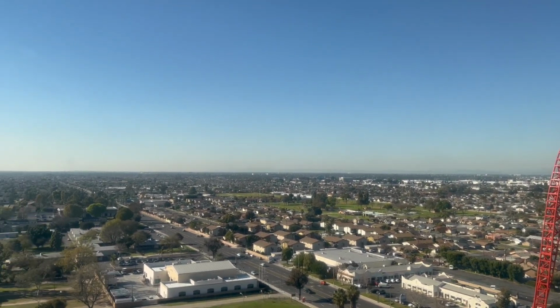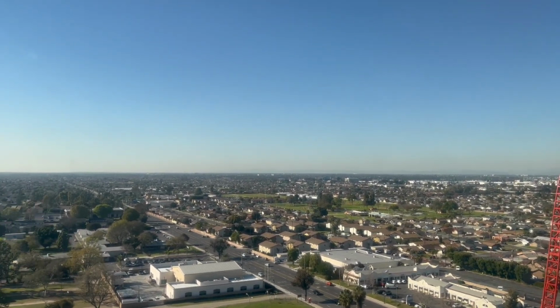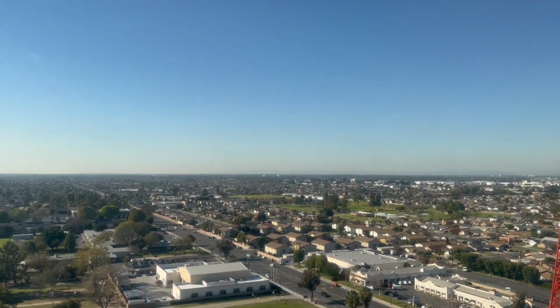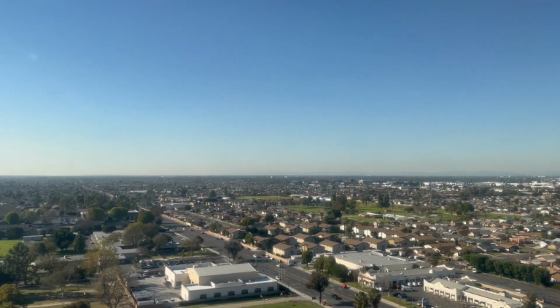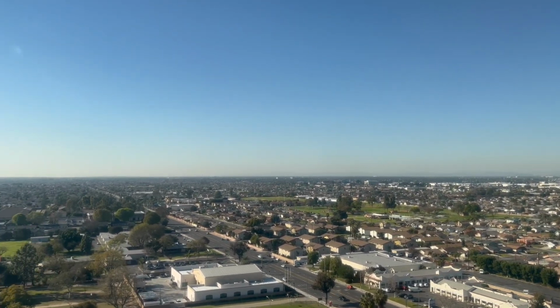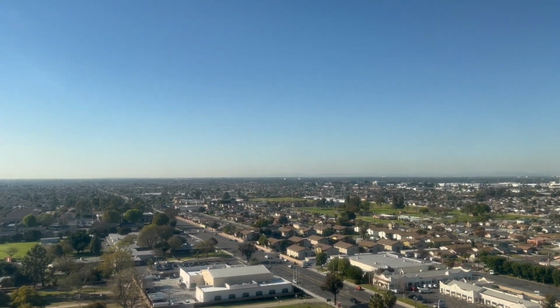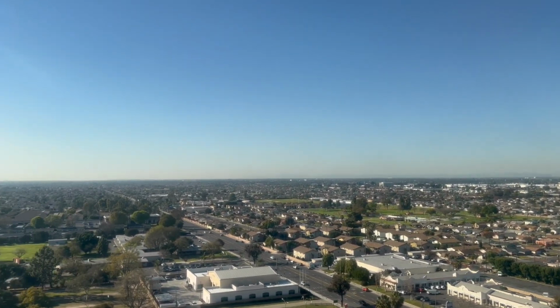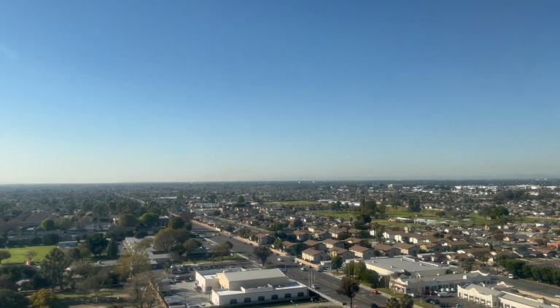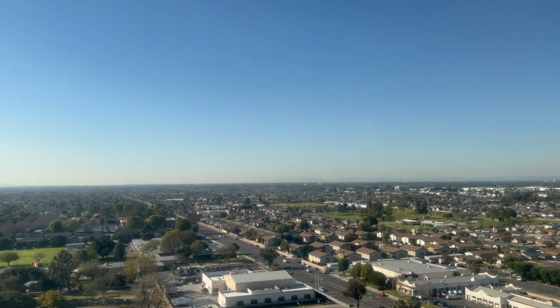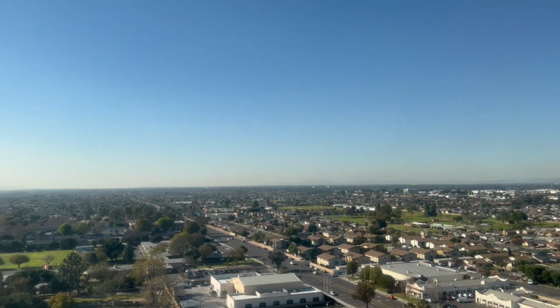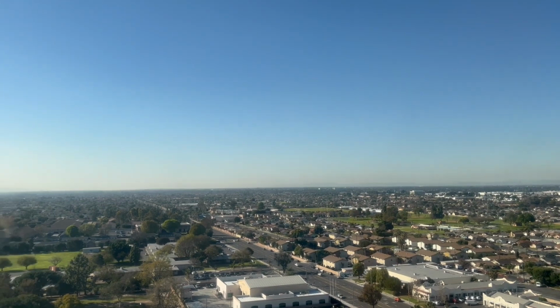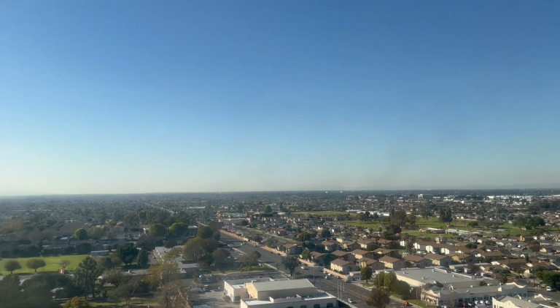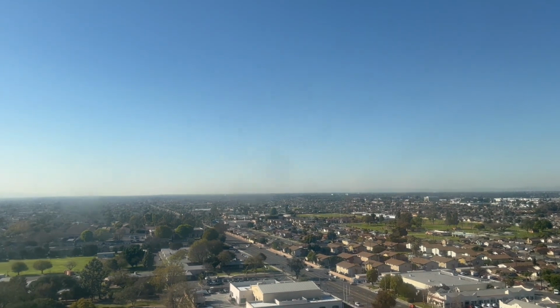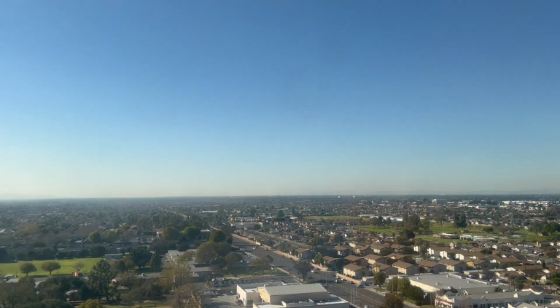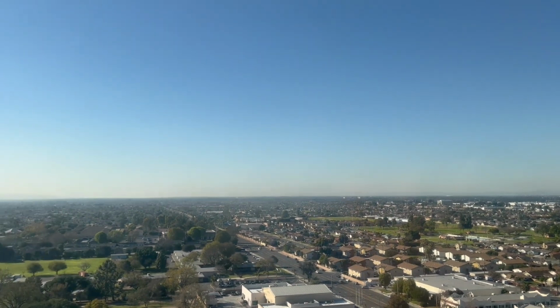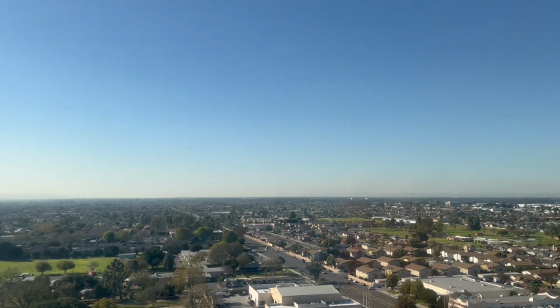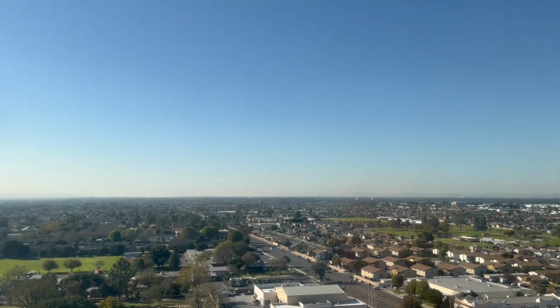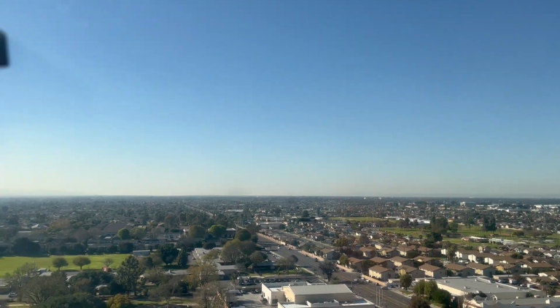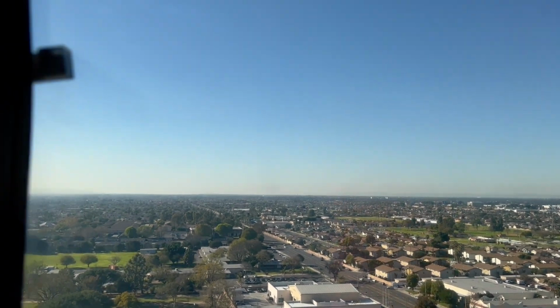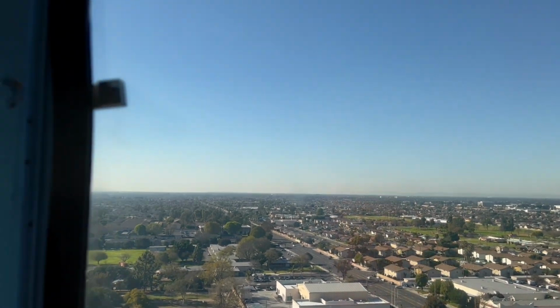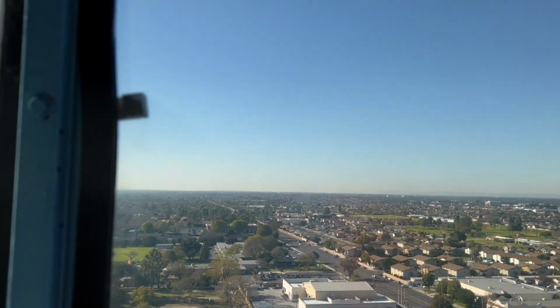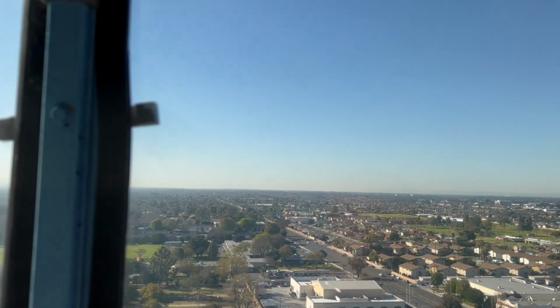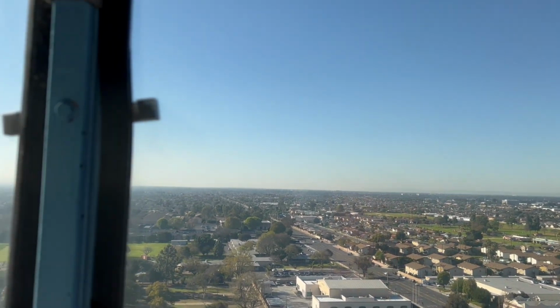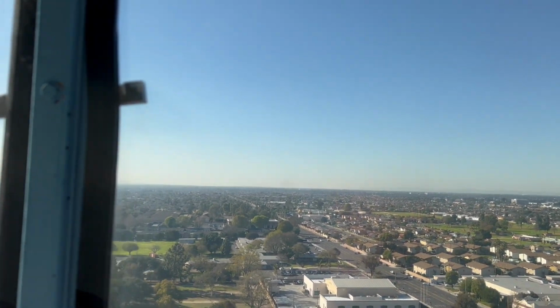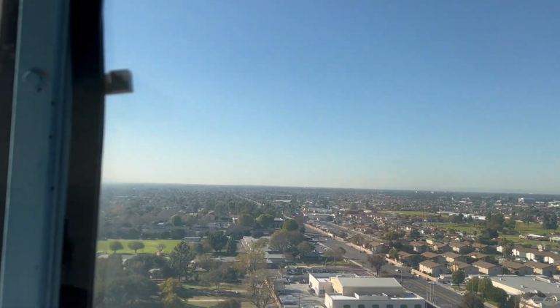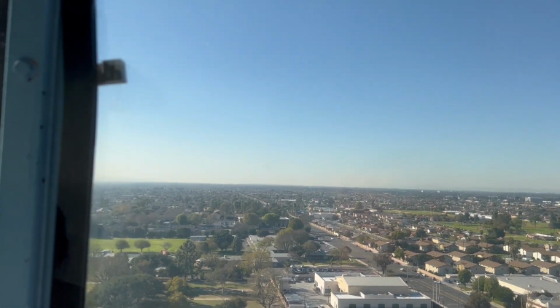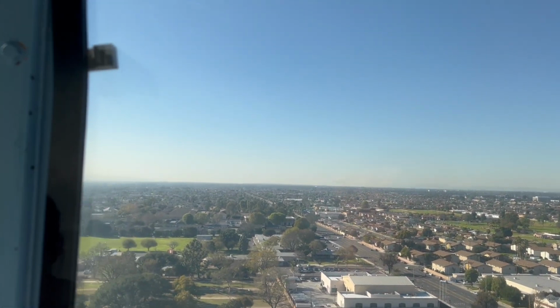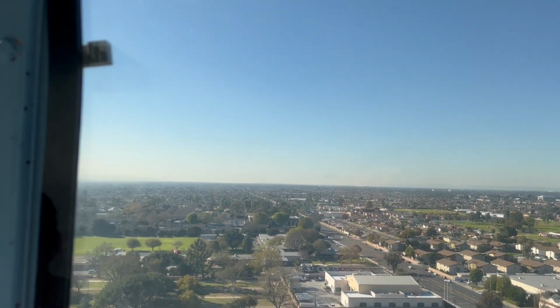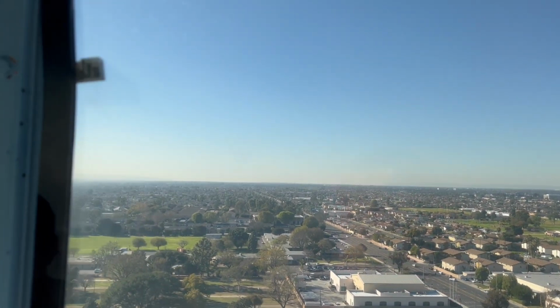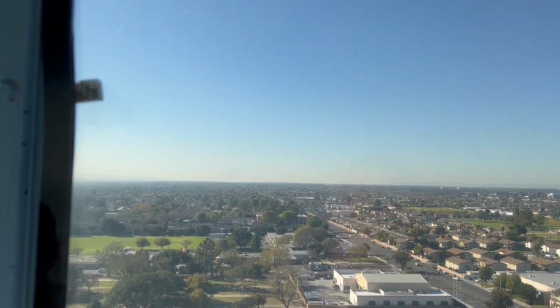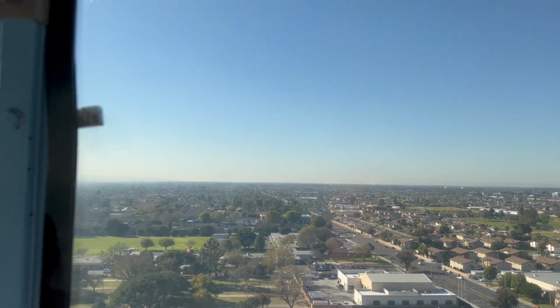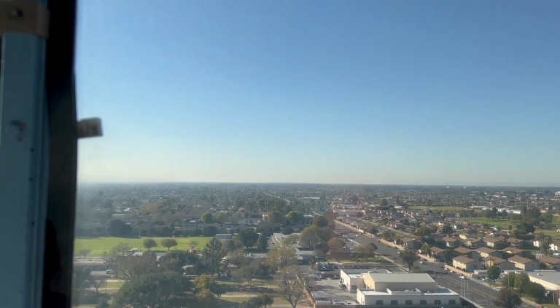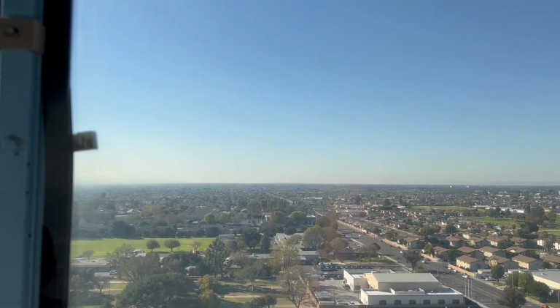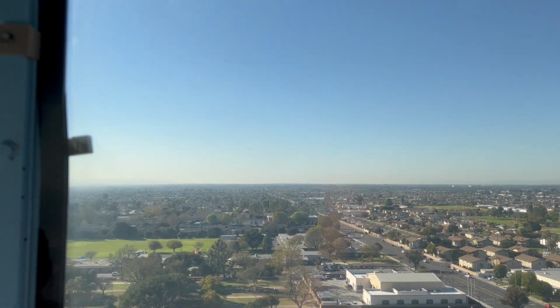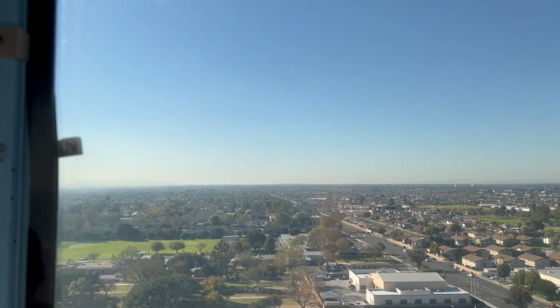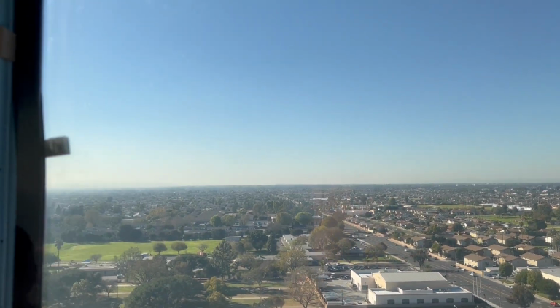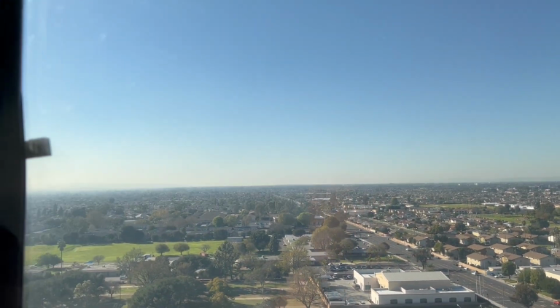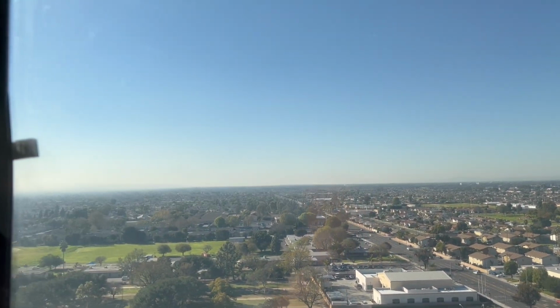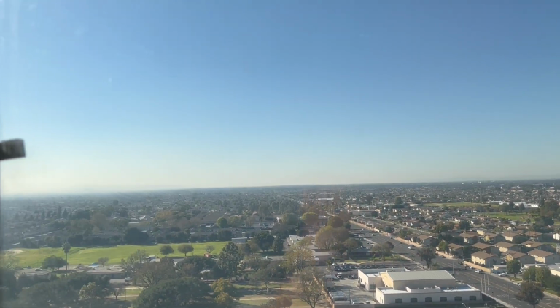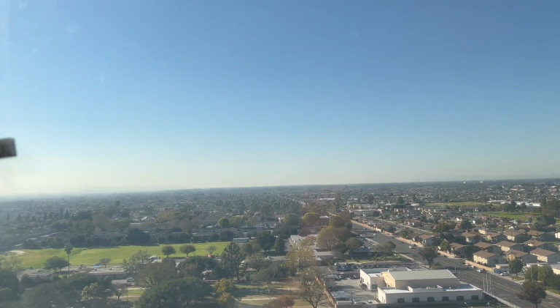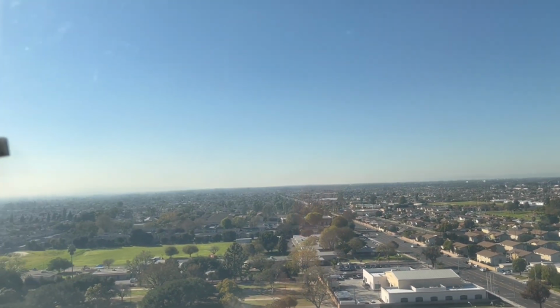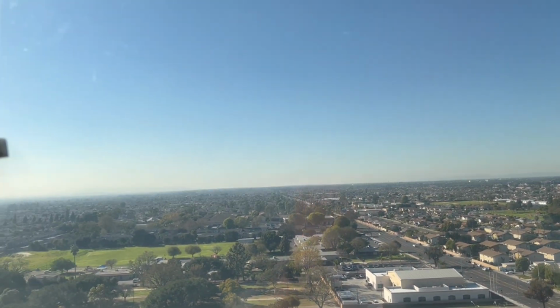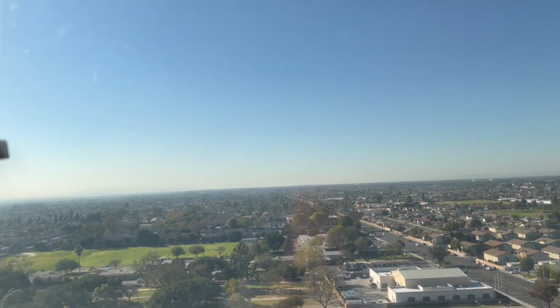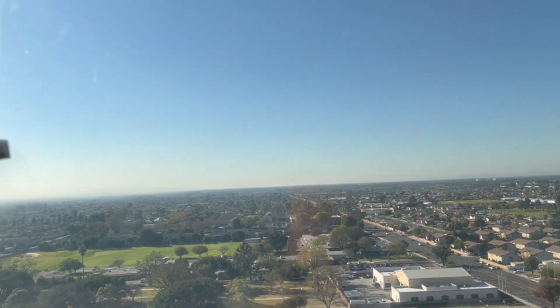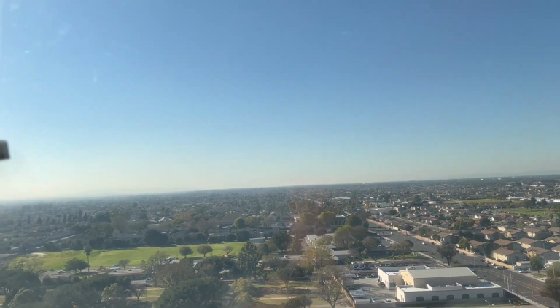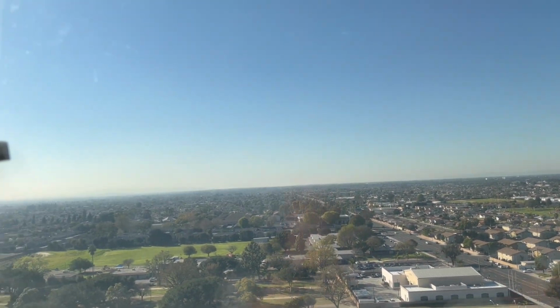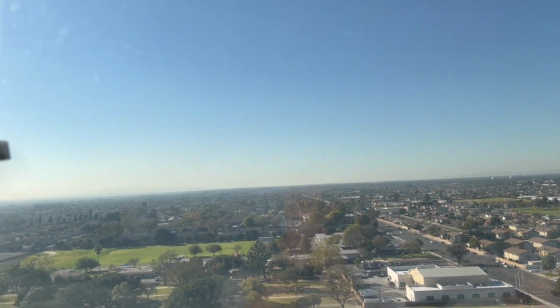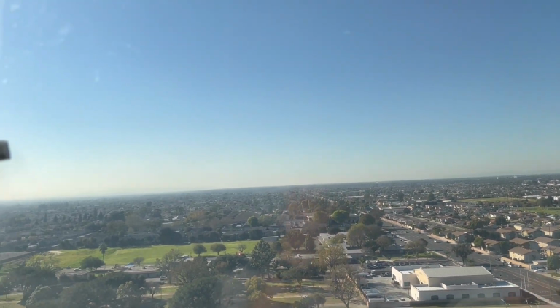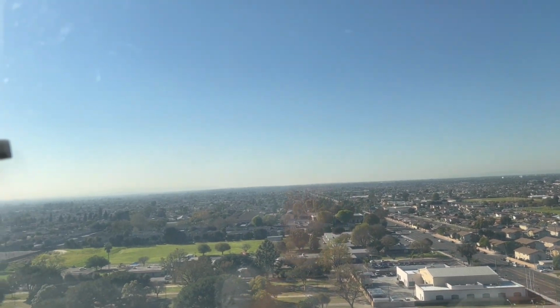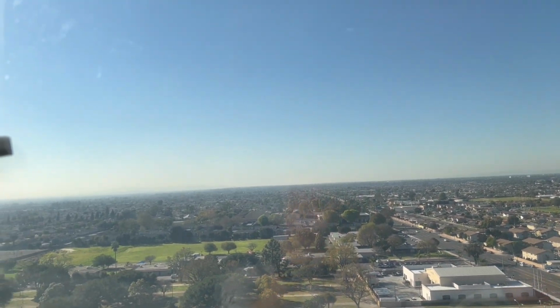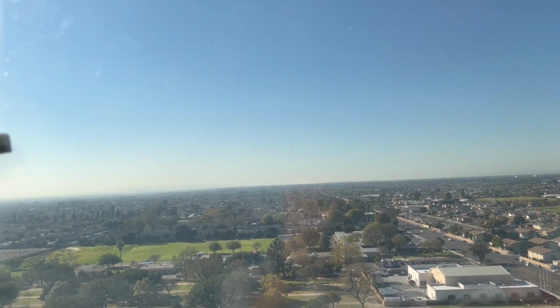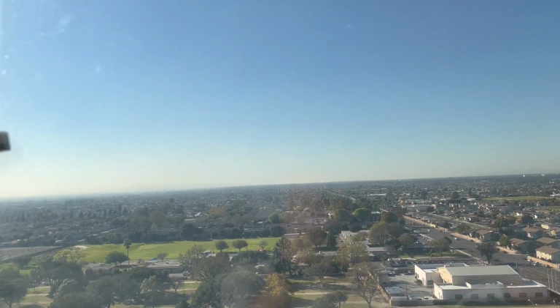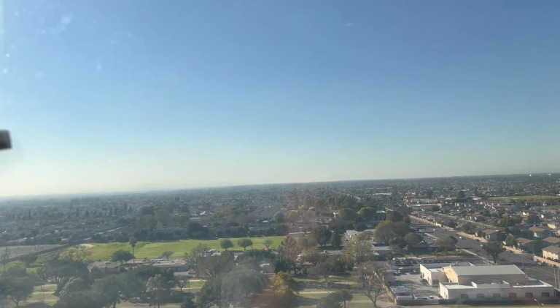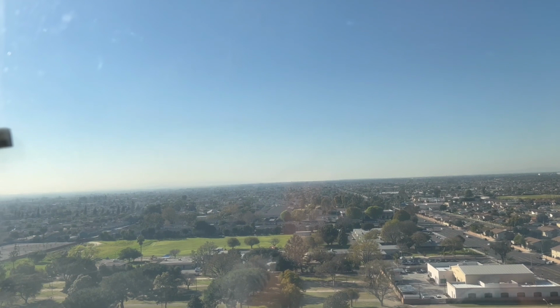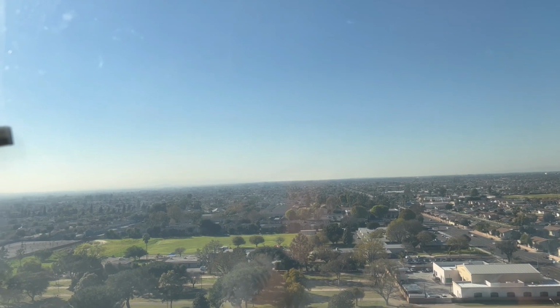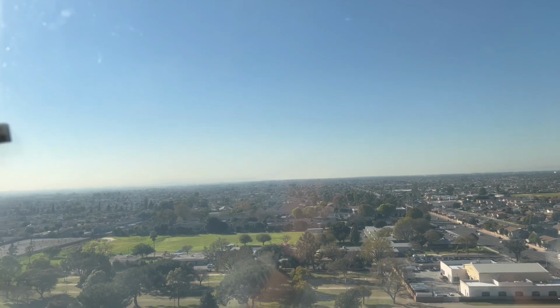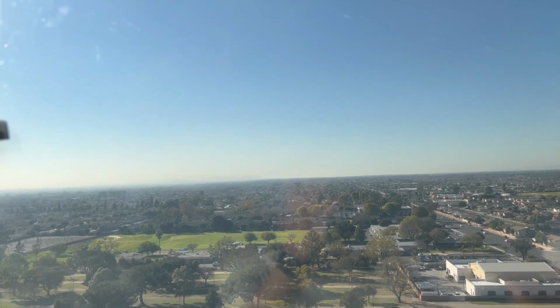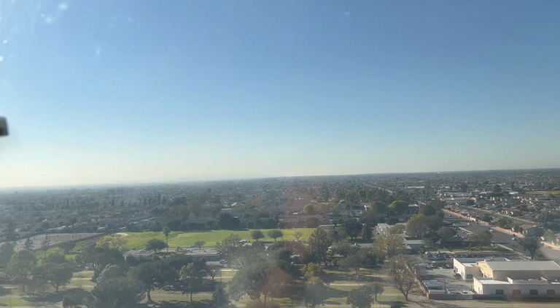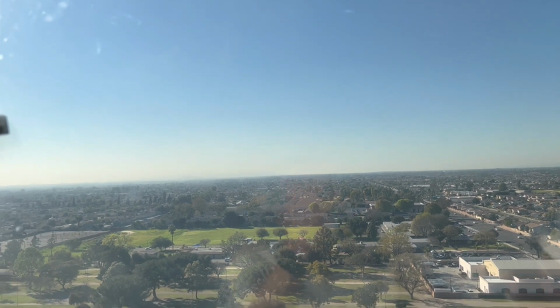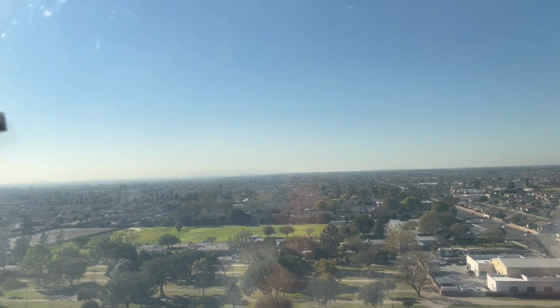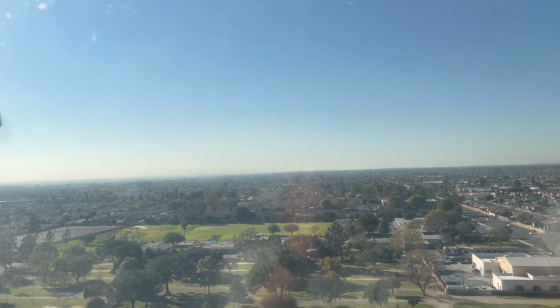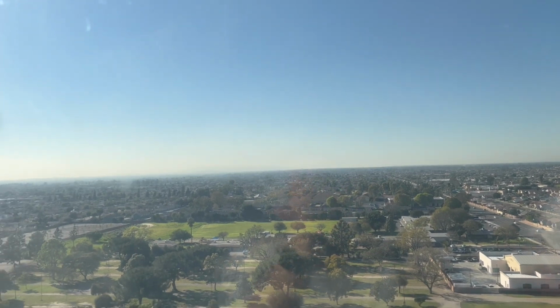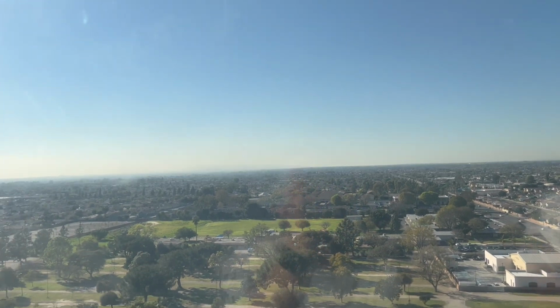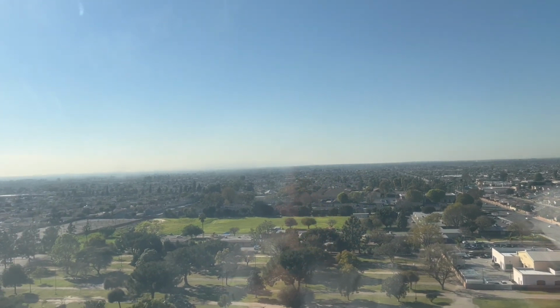Okay everyone, we're going back down. Please remain seated until we get all the way down to the bottom. We do close today at 6 p.m.